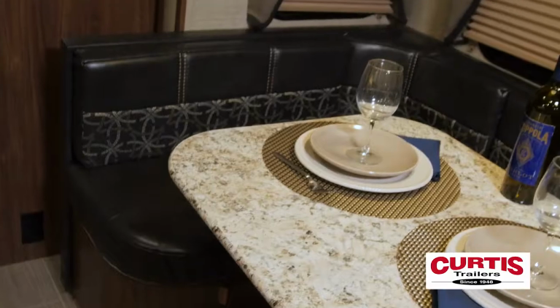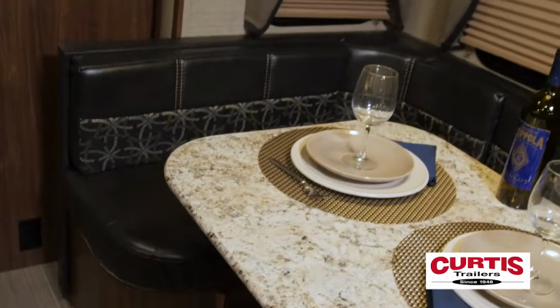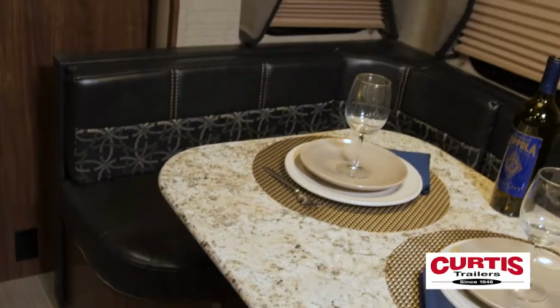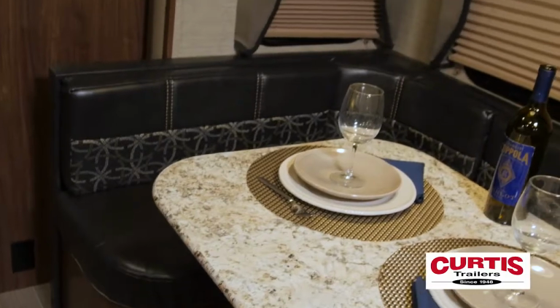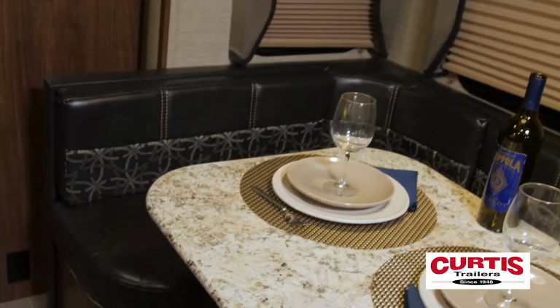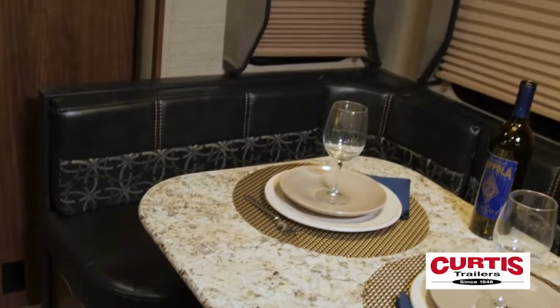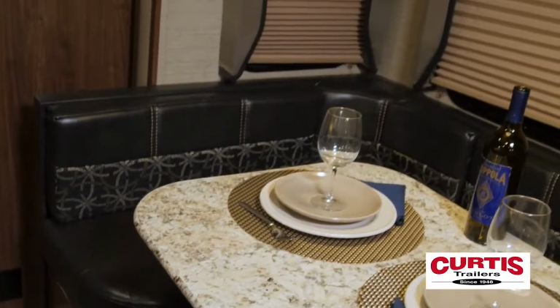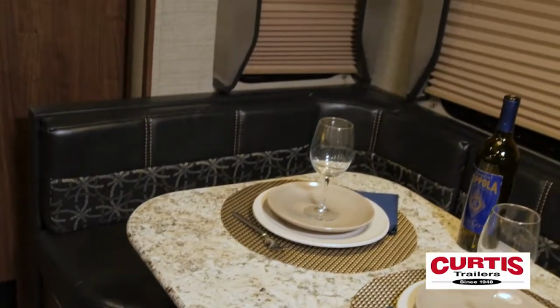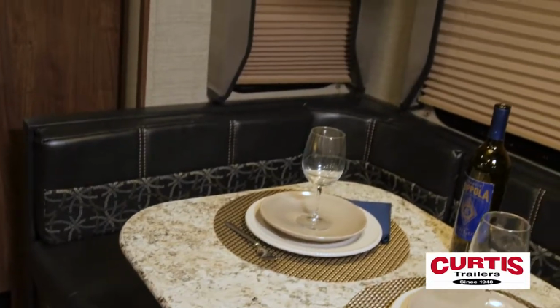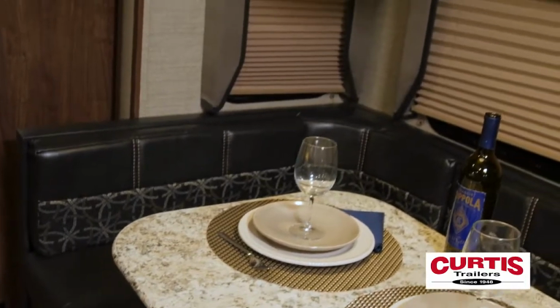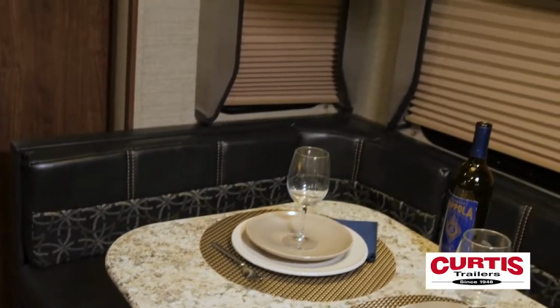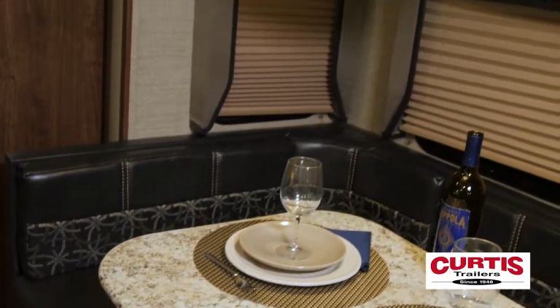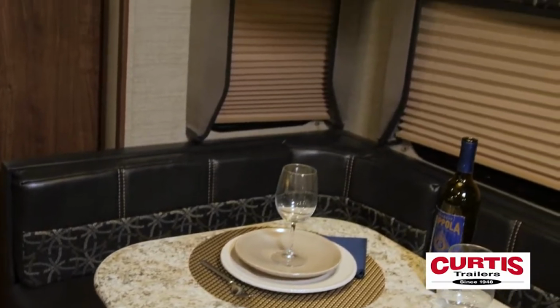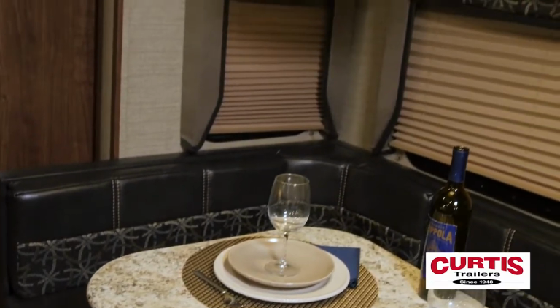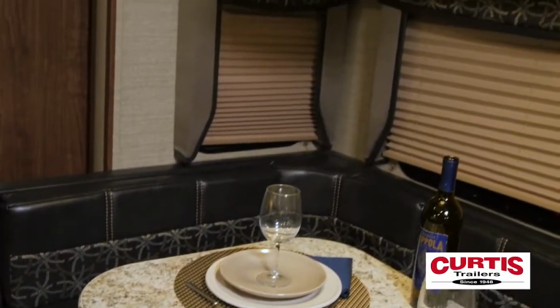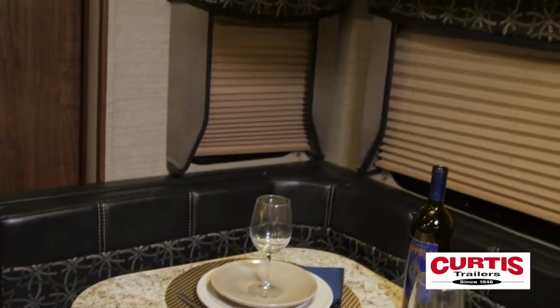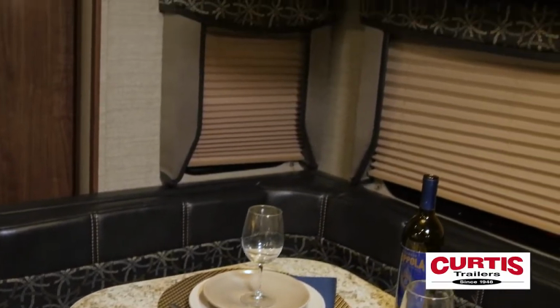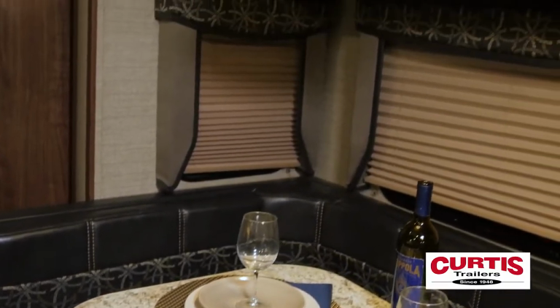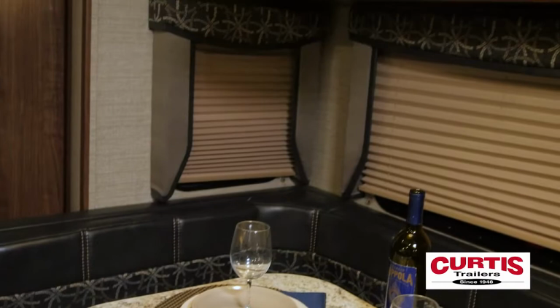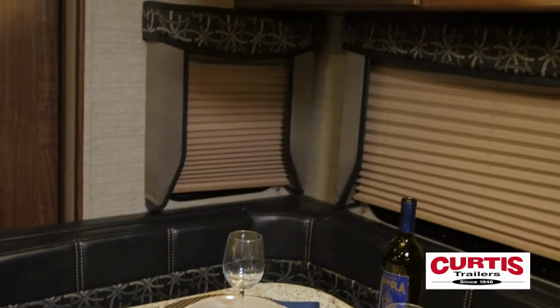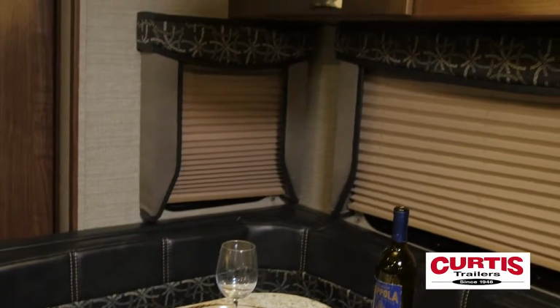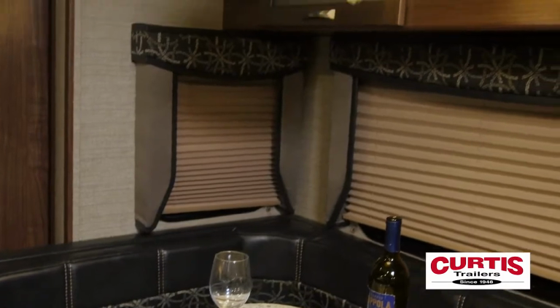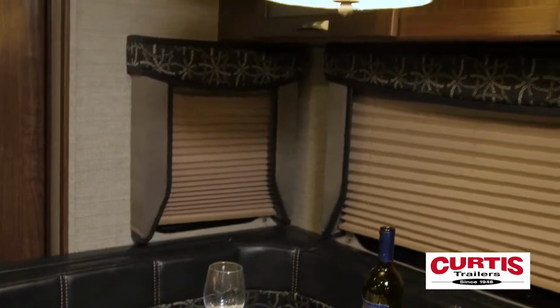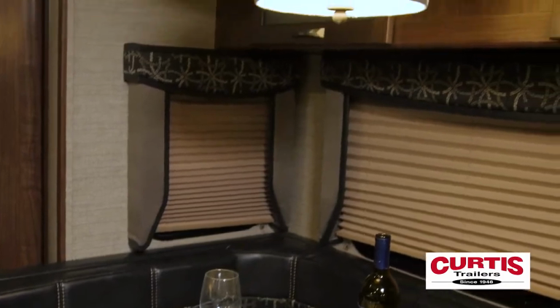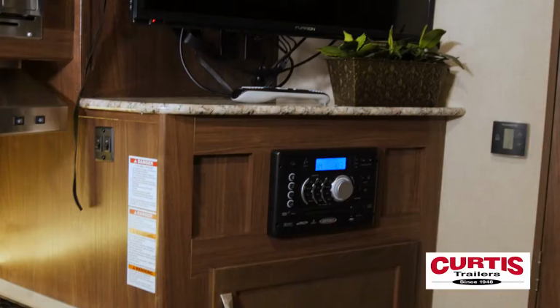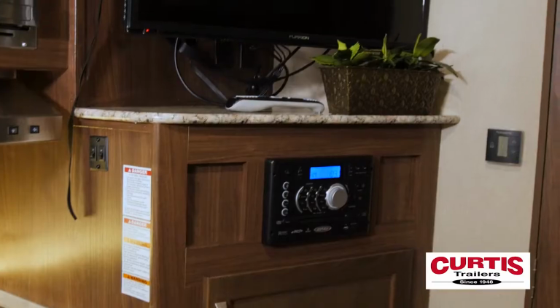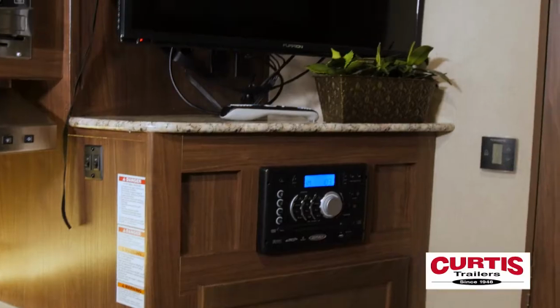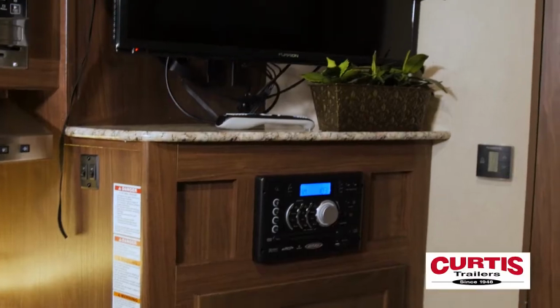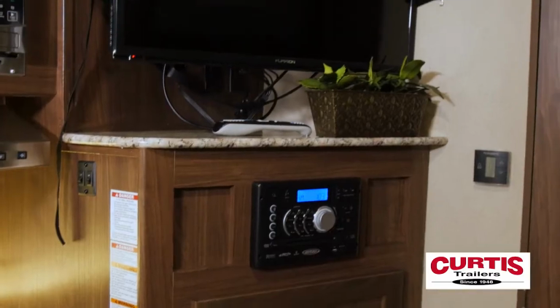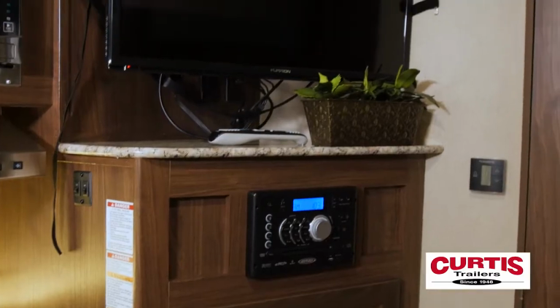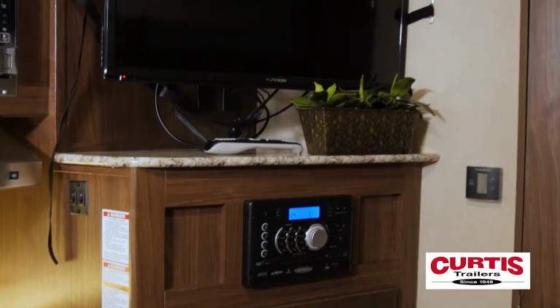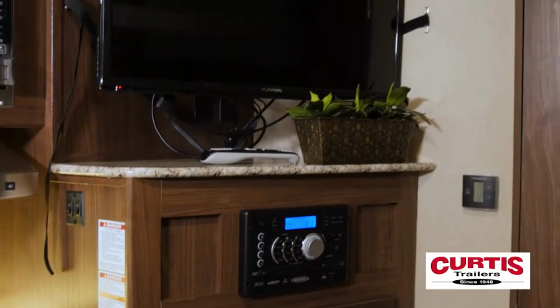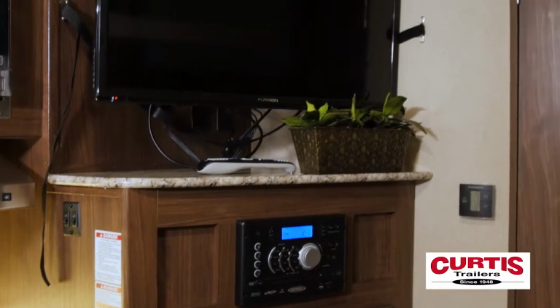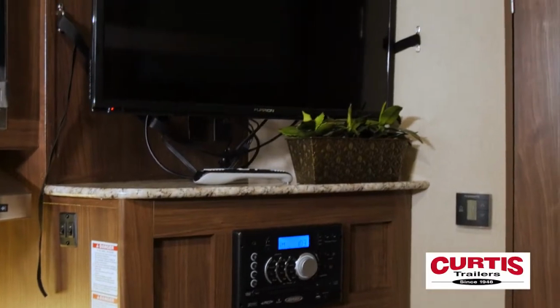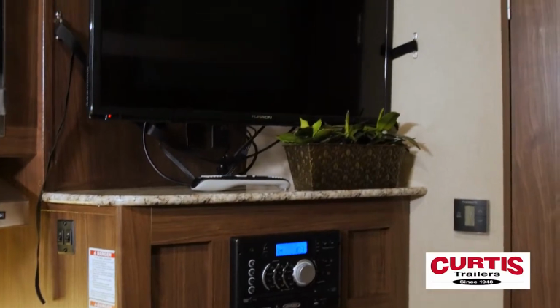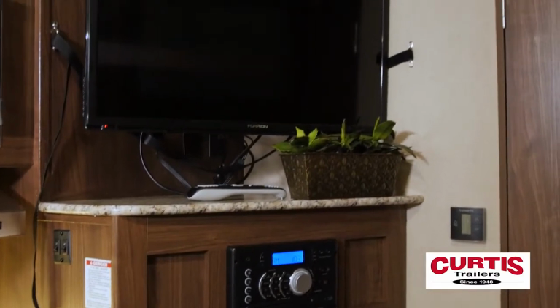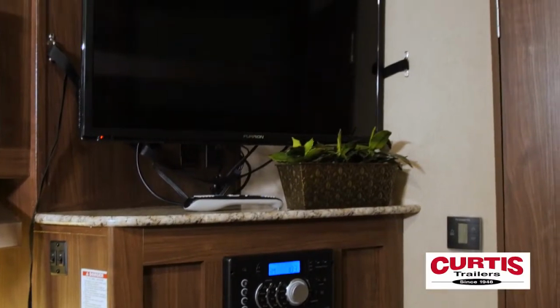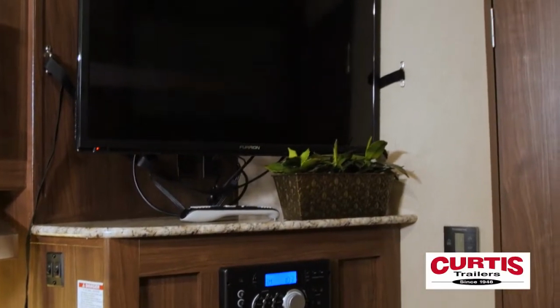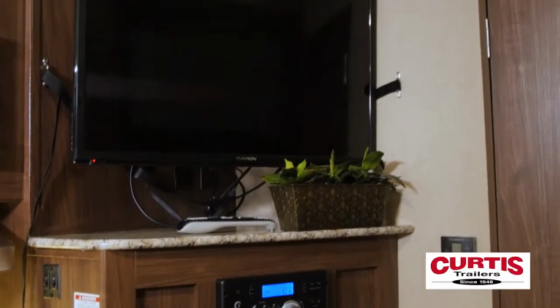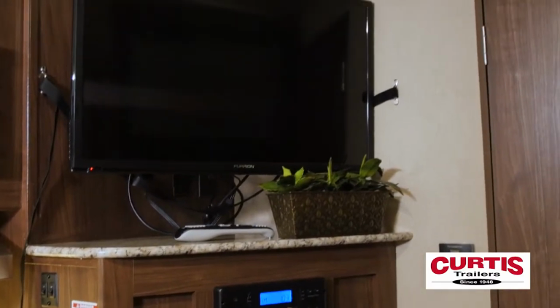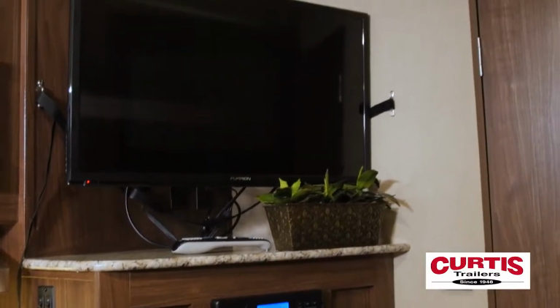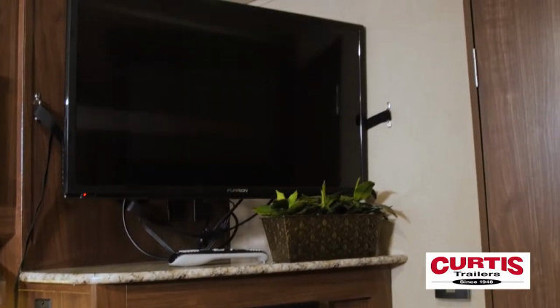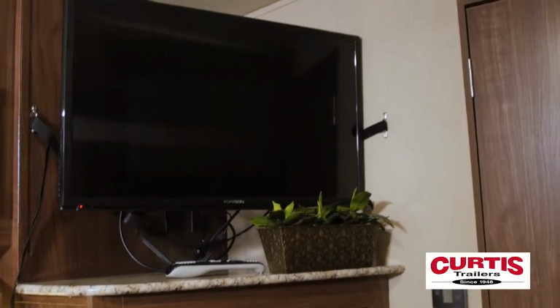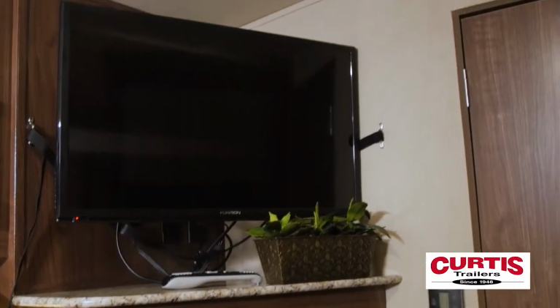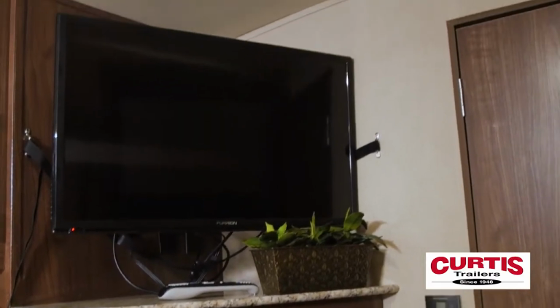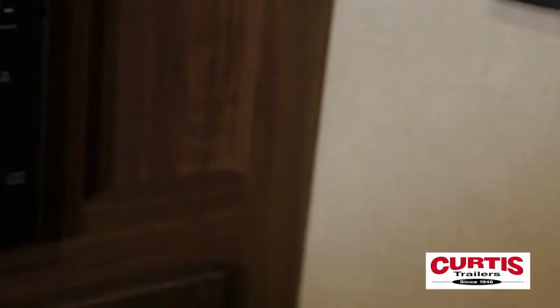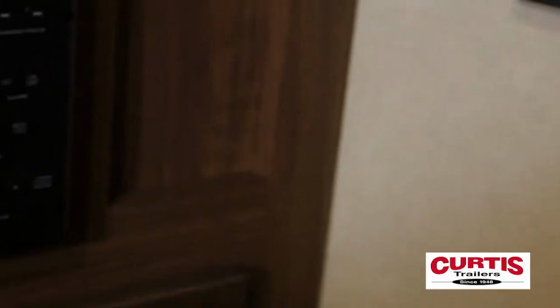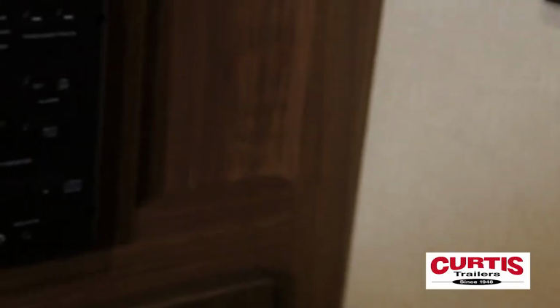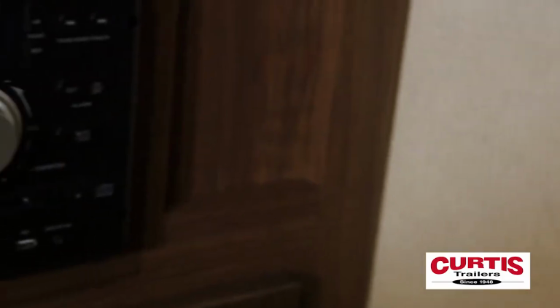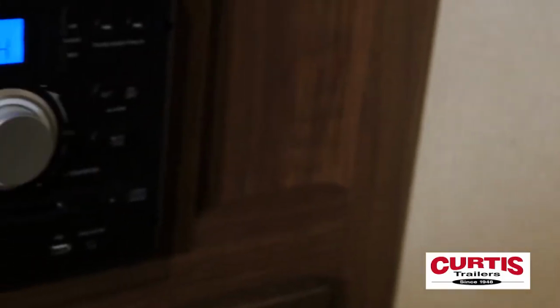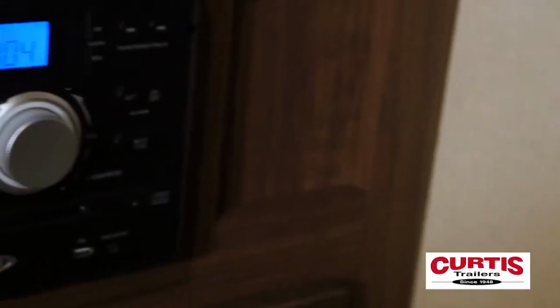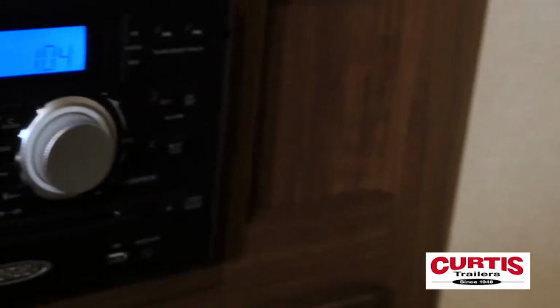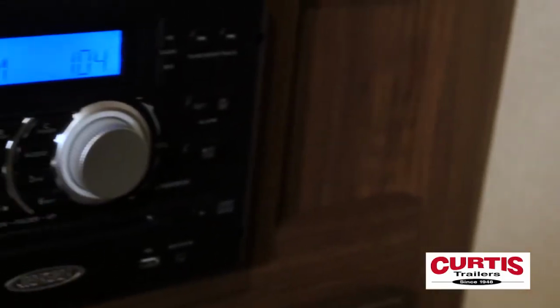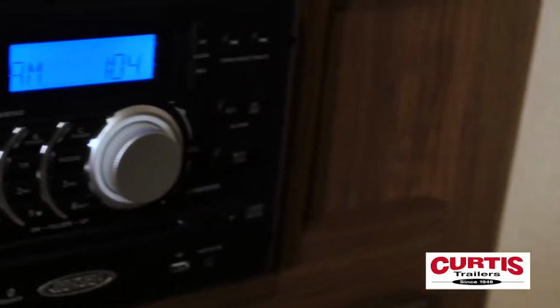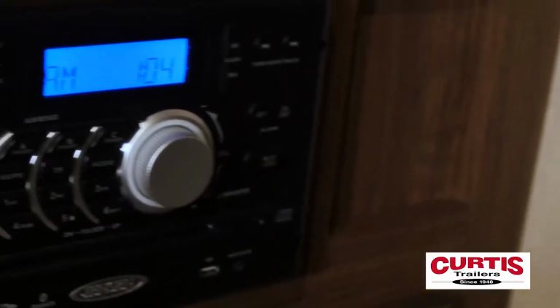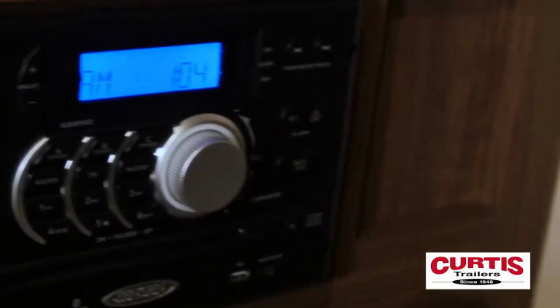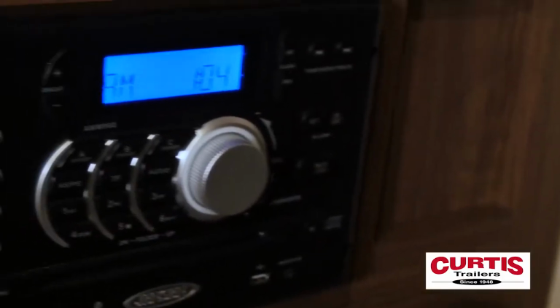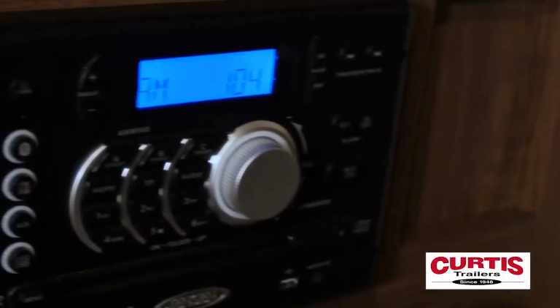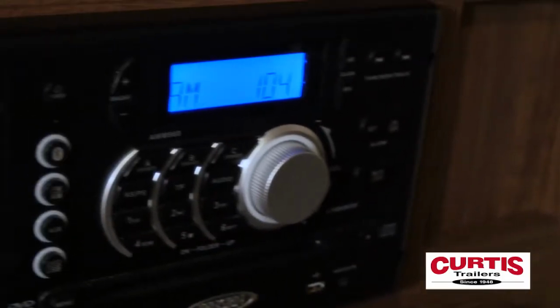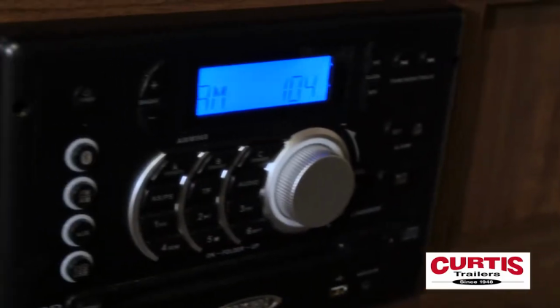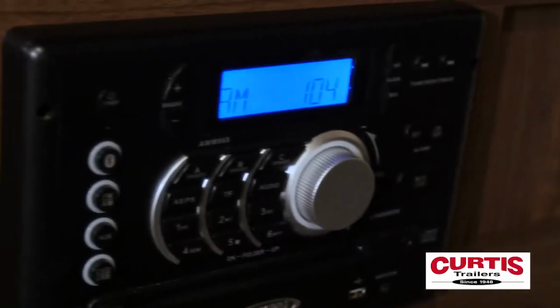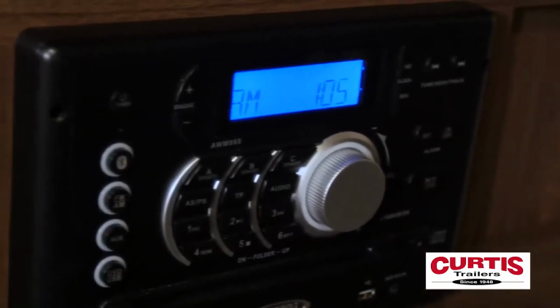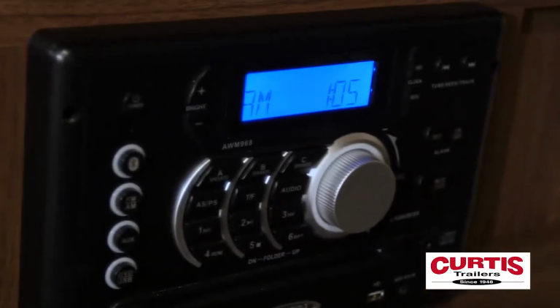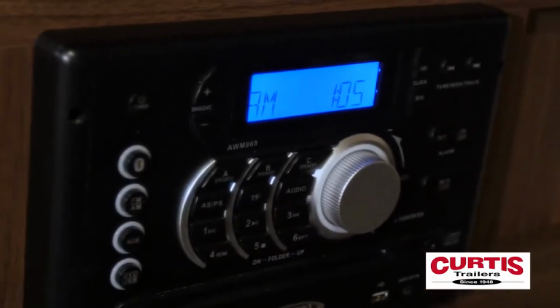Kick back in the cozy leather dinette while enjoying a movie through the pre-equipped entertainment system enabled for Bluetooth, AM, FM, and DVD.